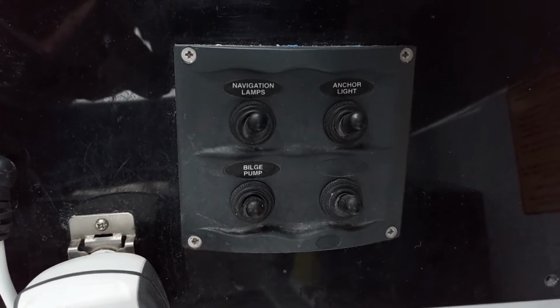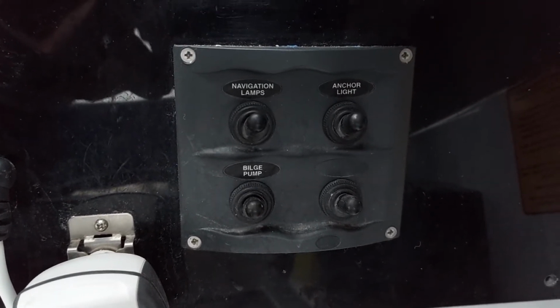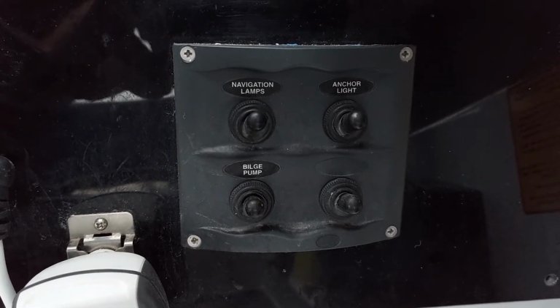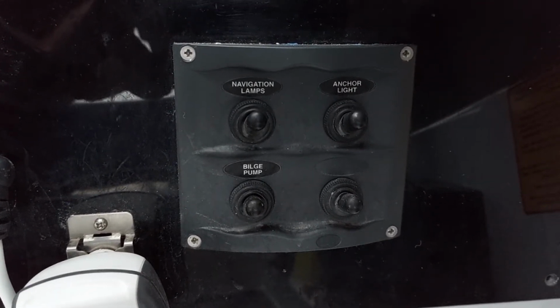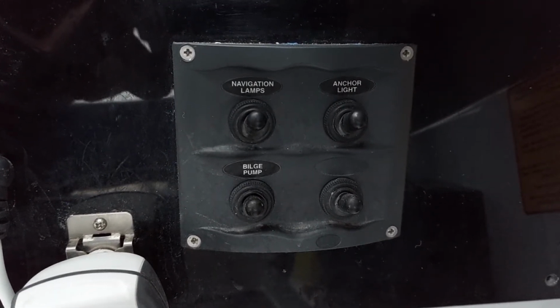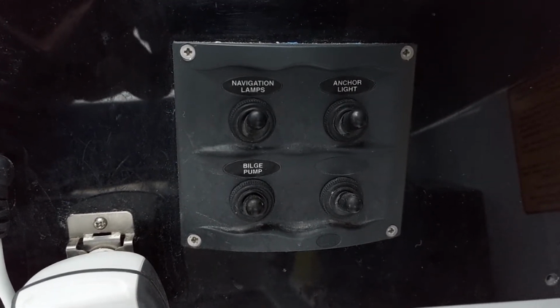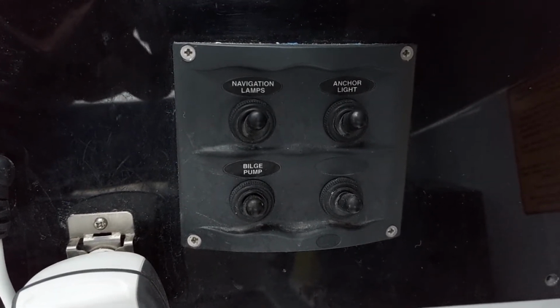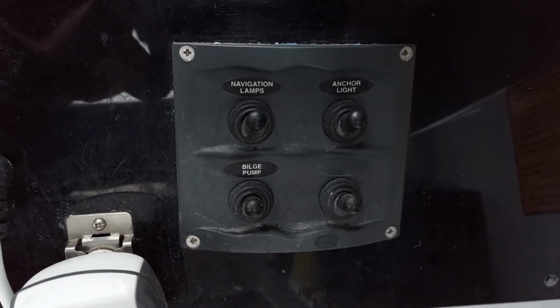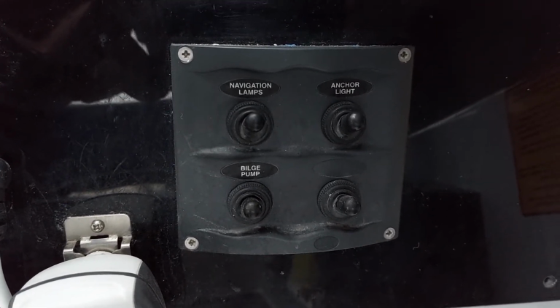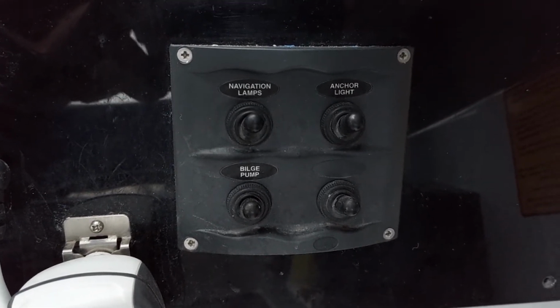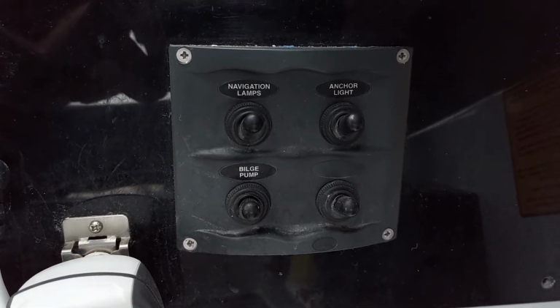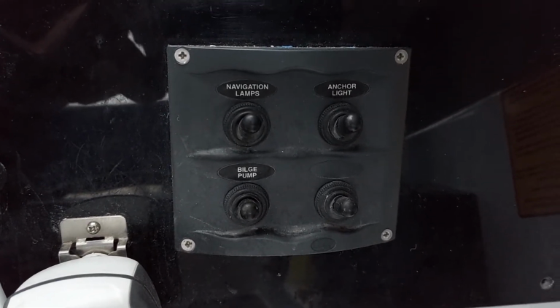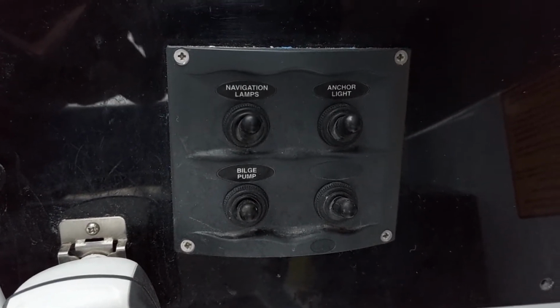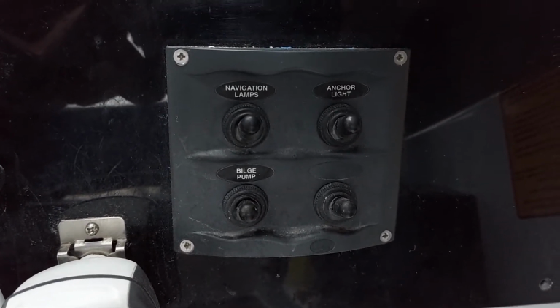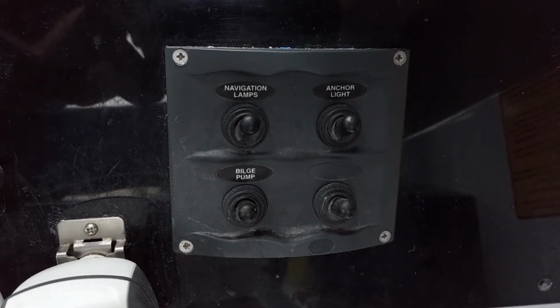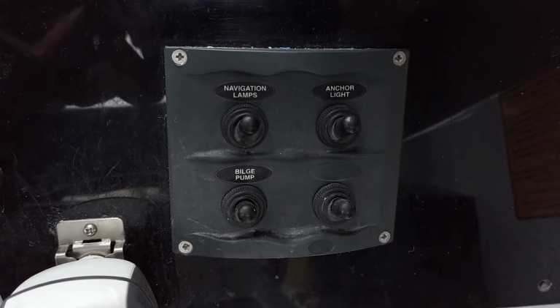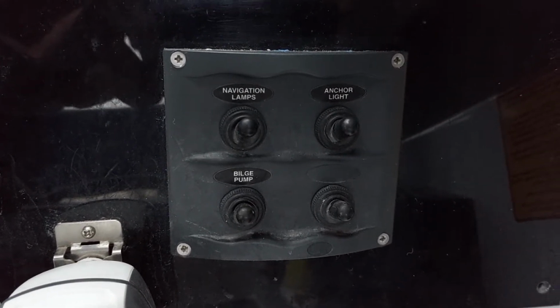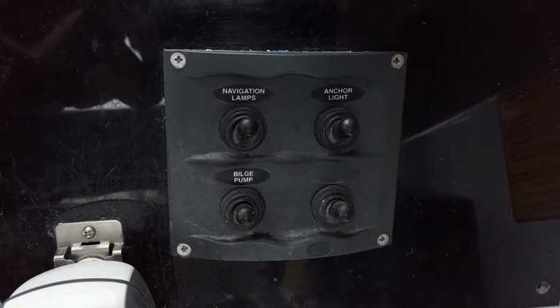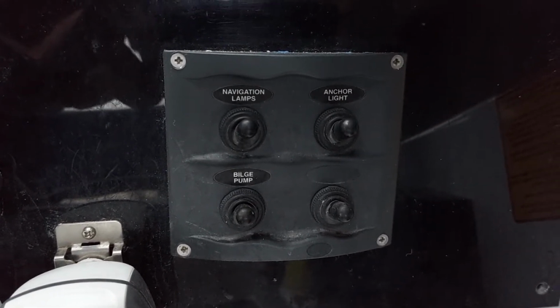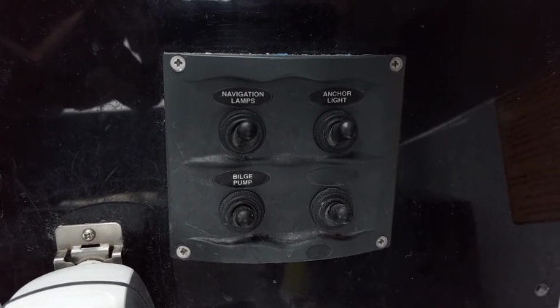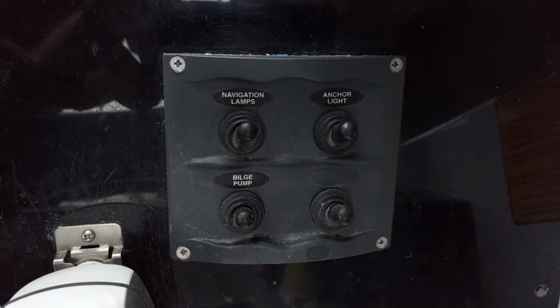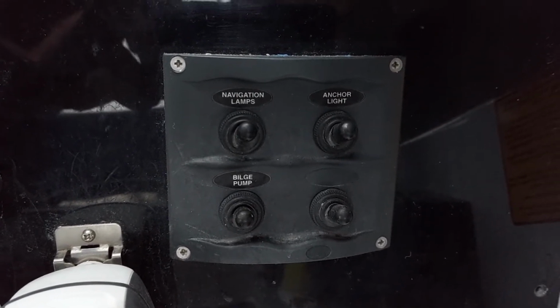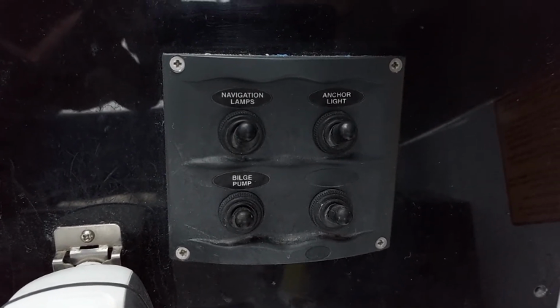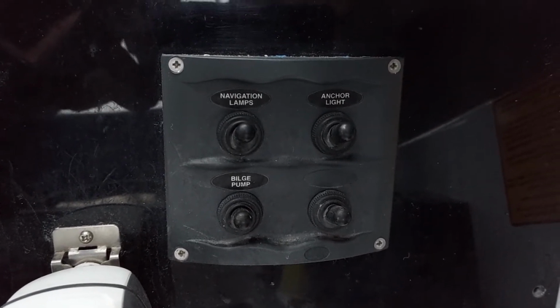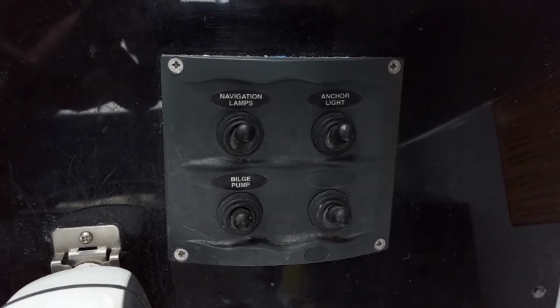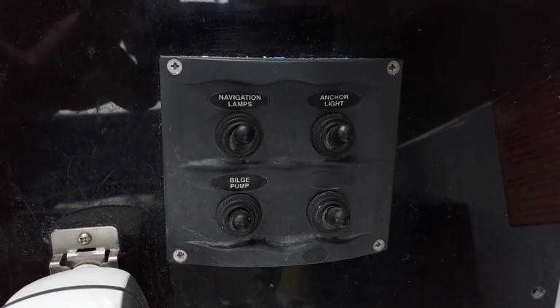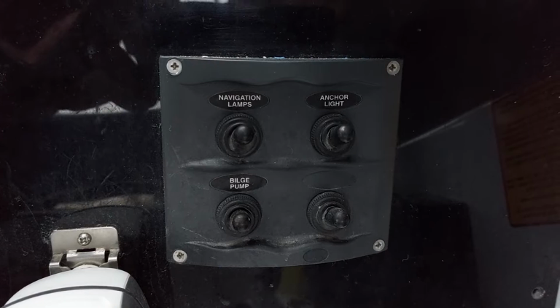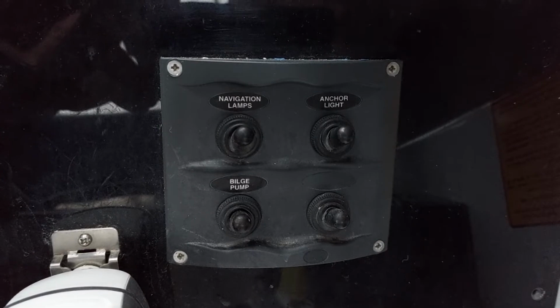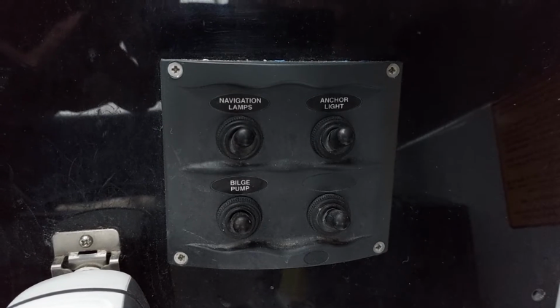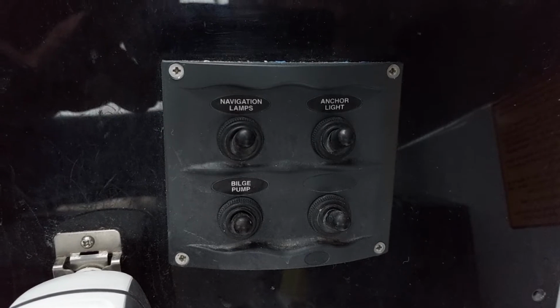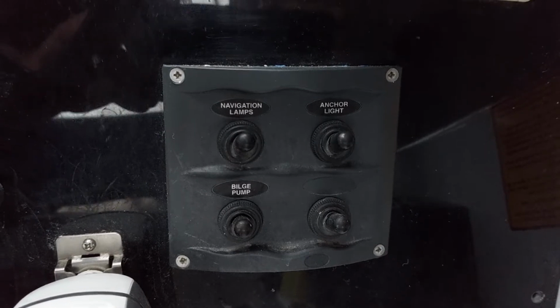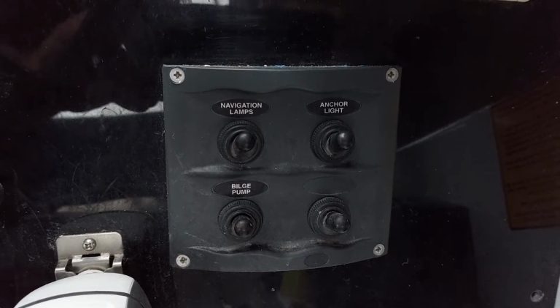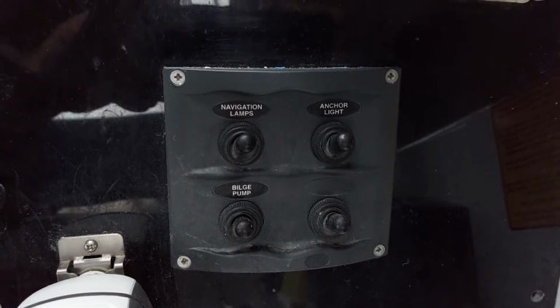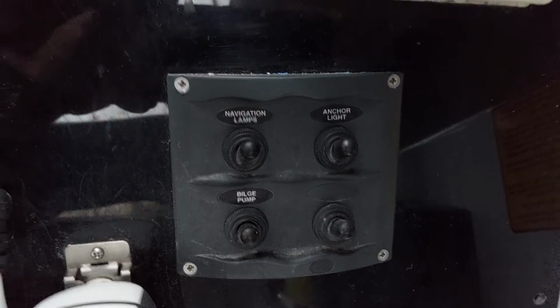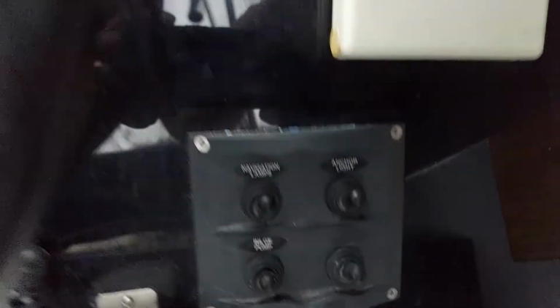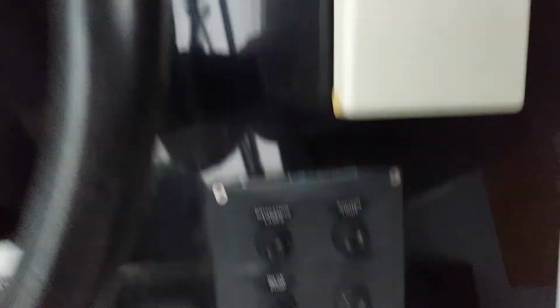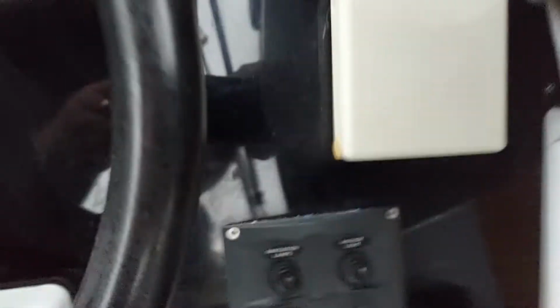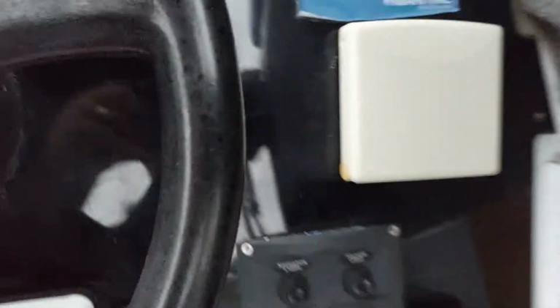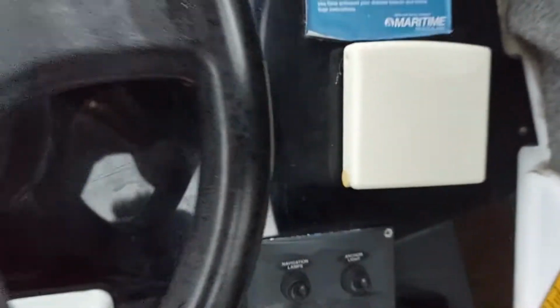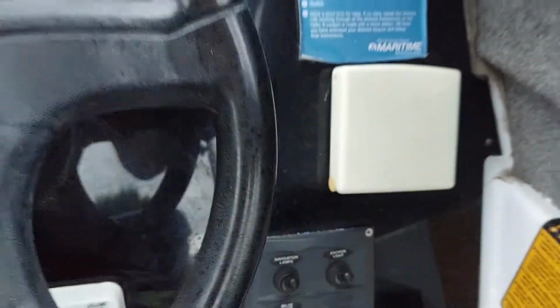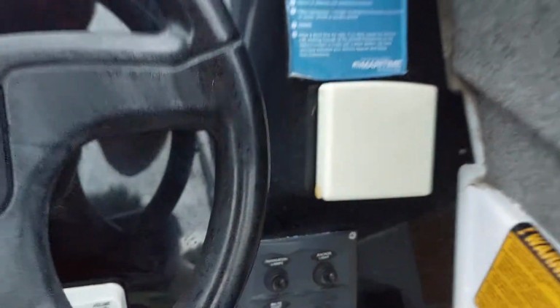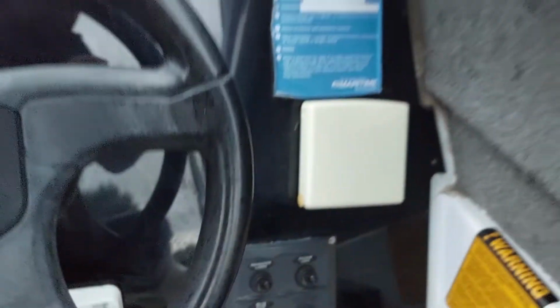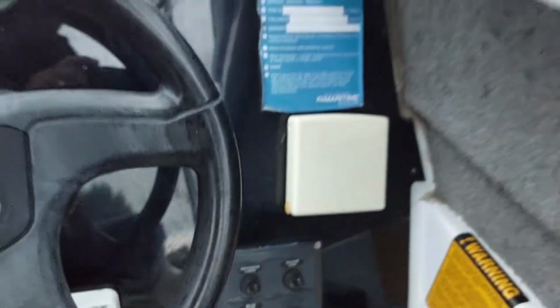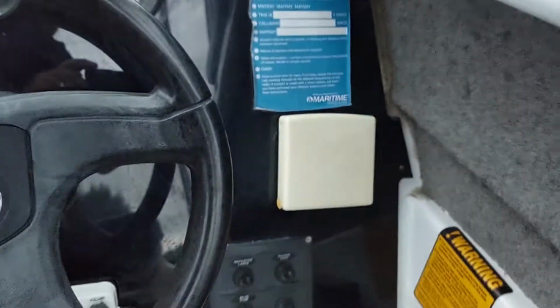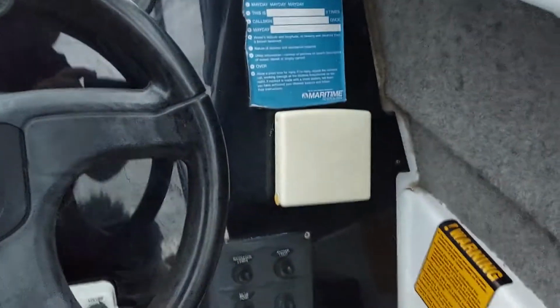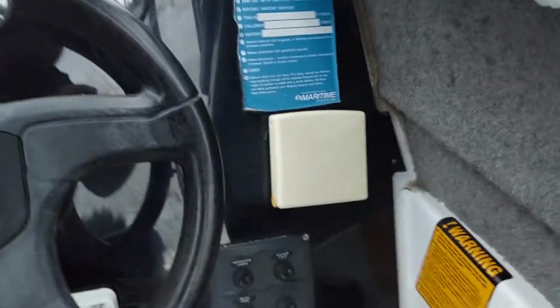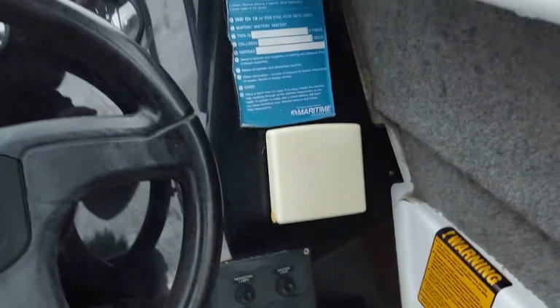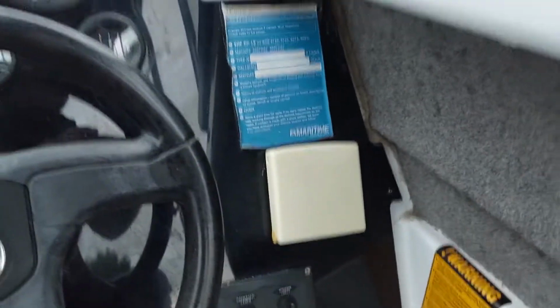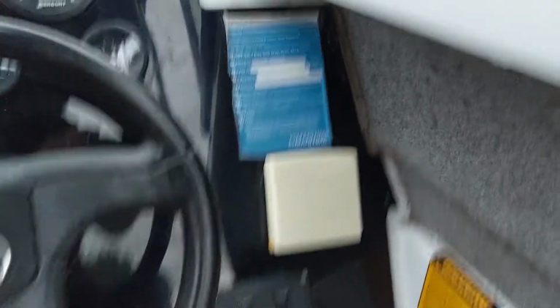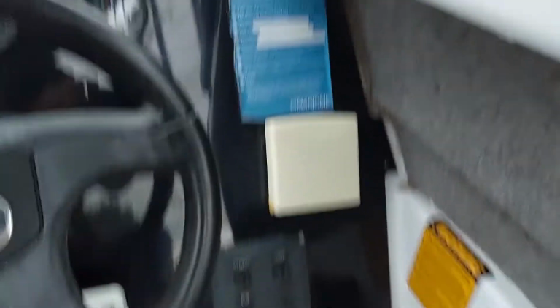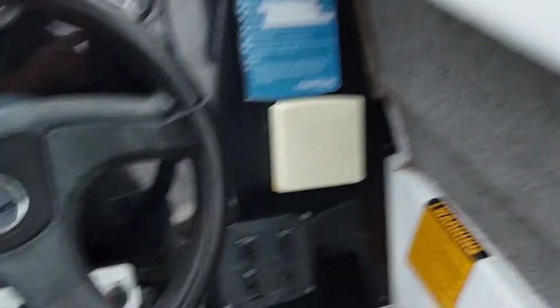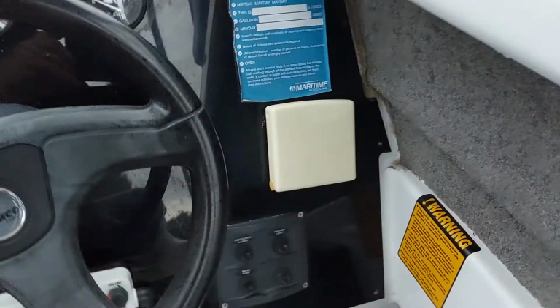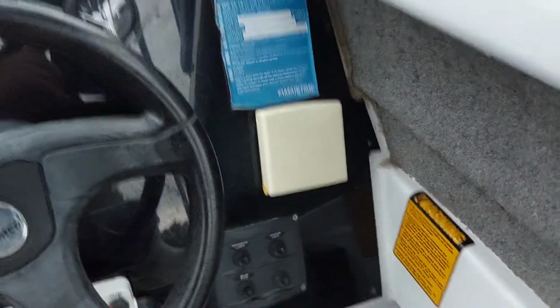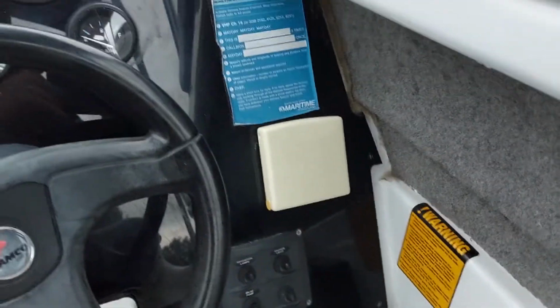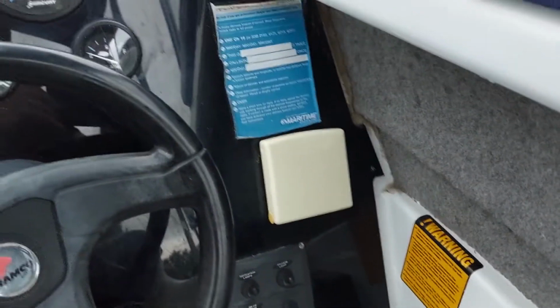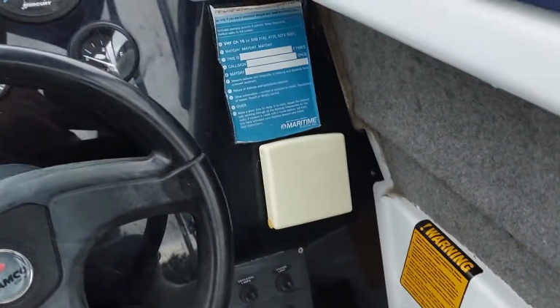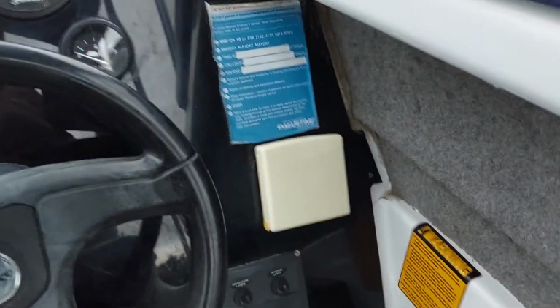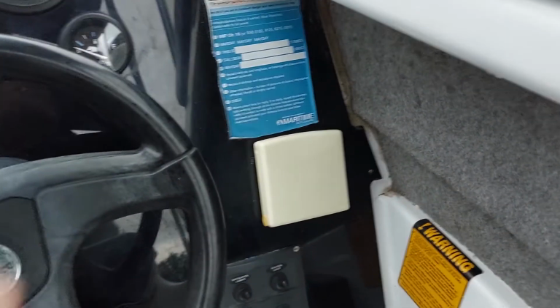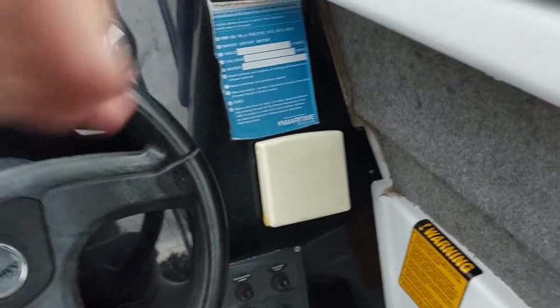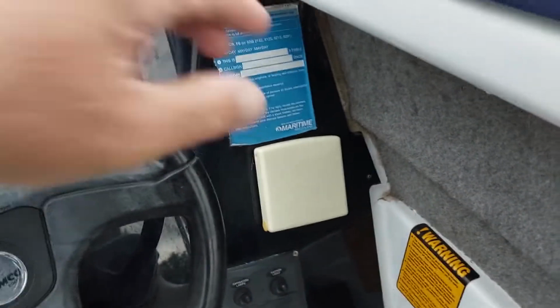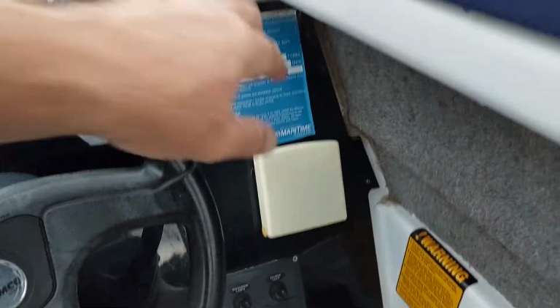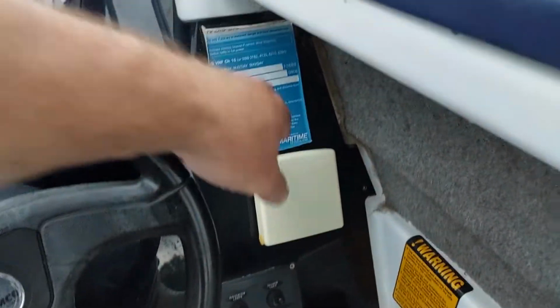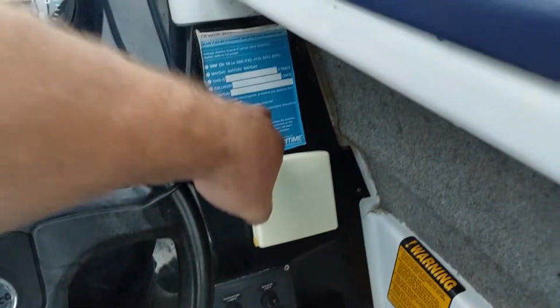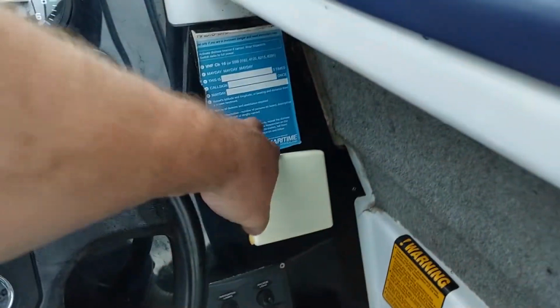It's got an anchor, light, navigation lamps, bilge pump, and a drink bottle.